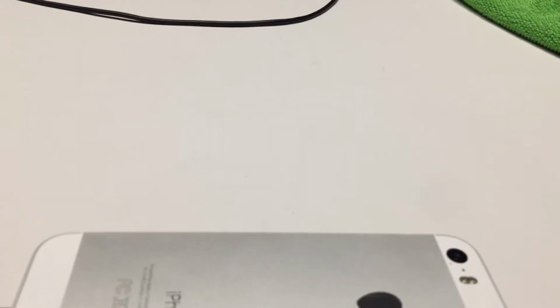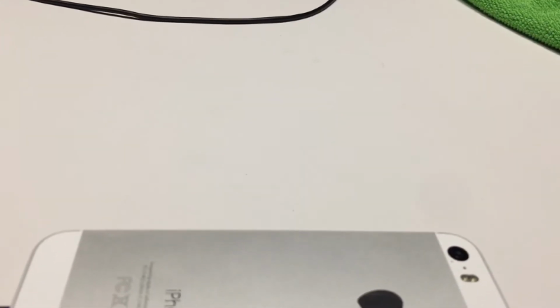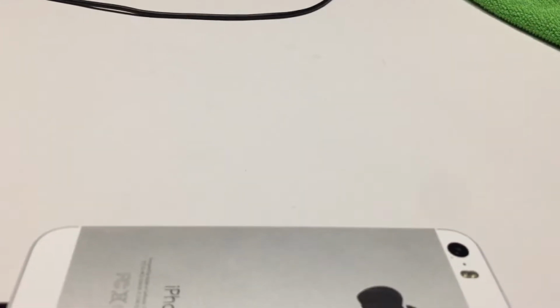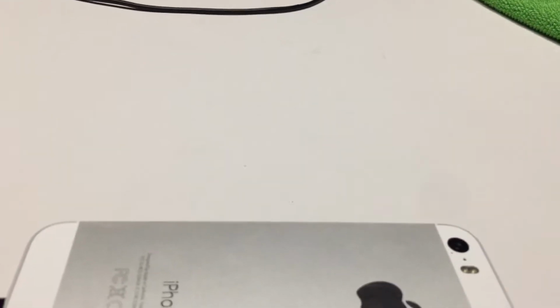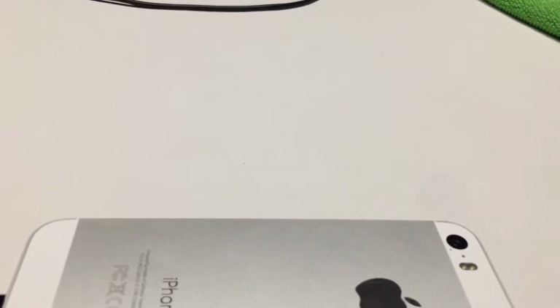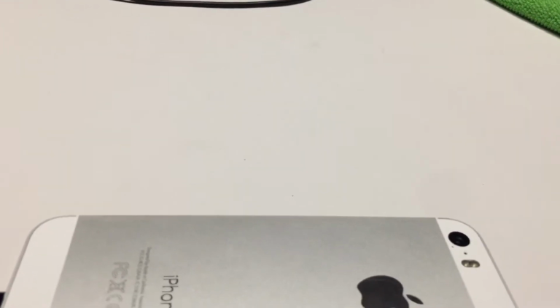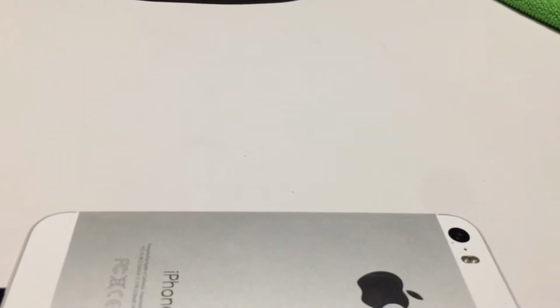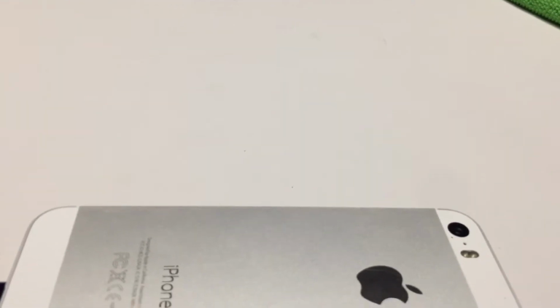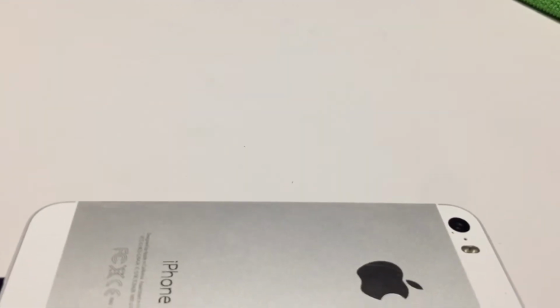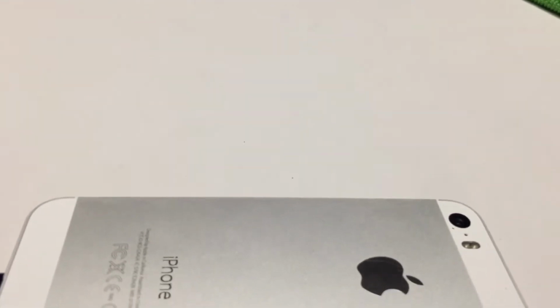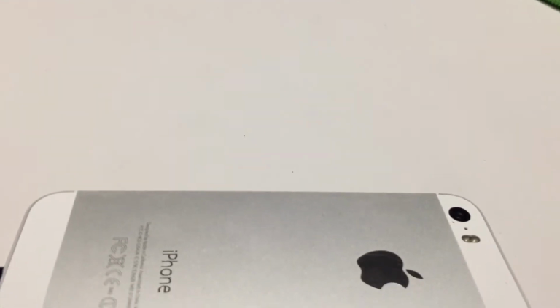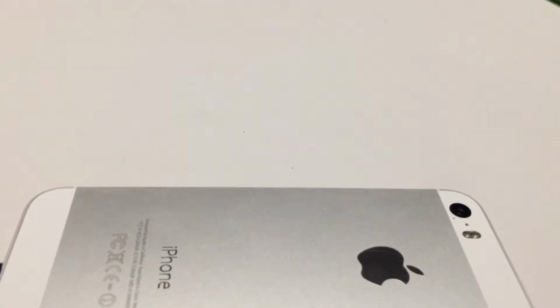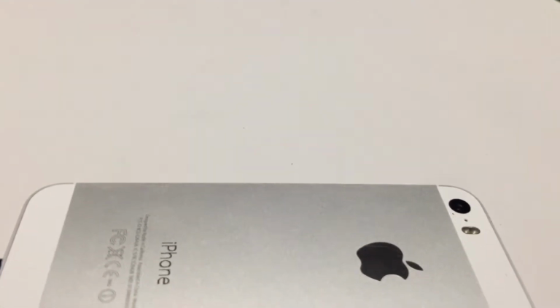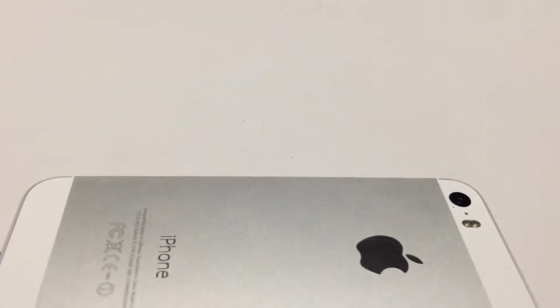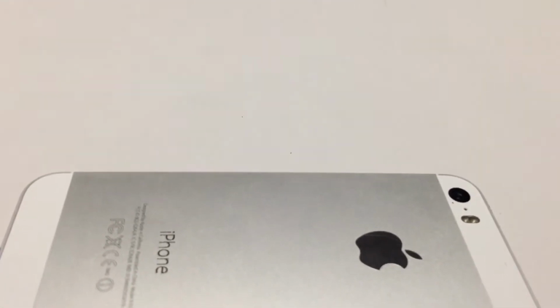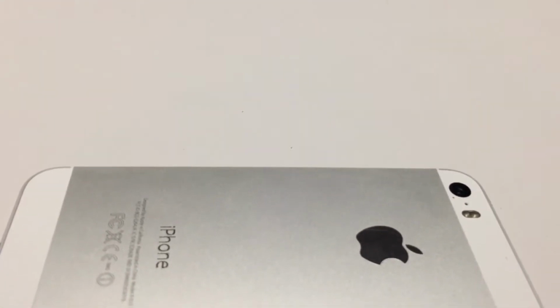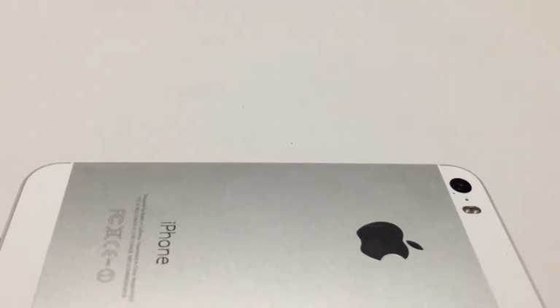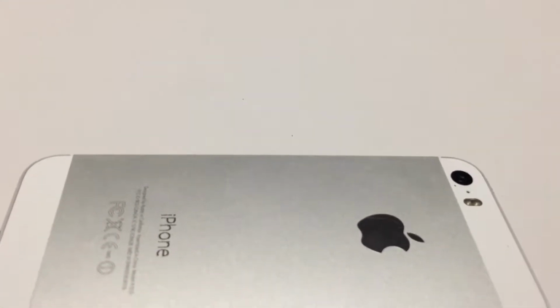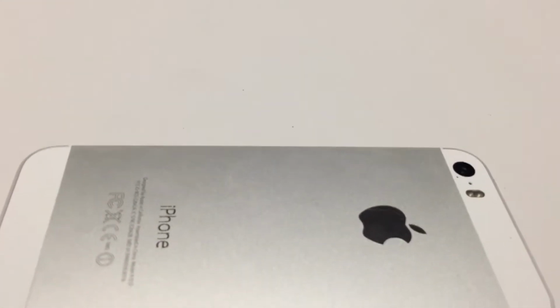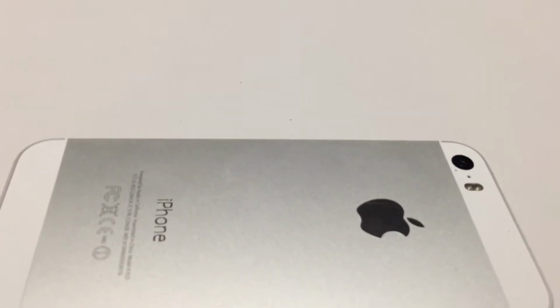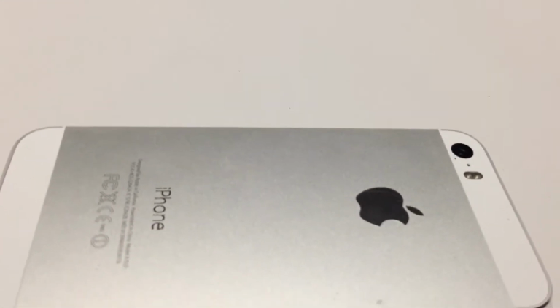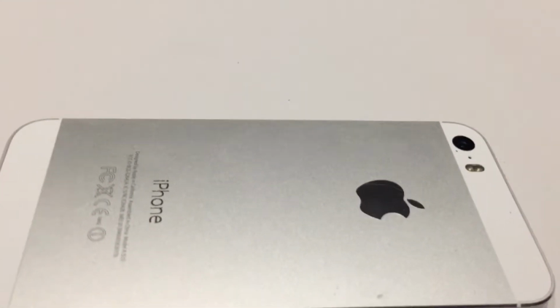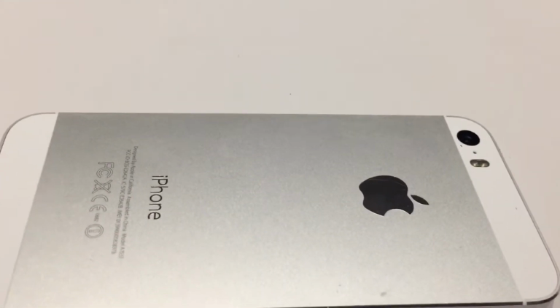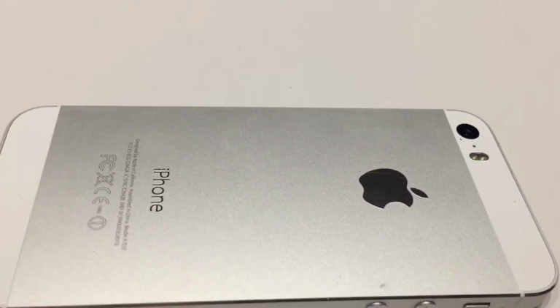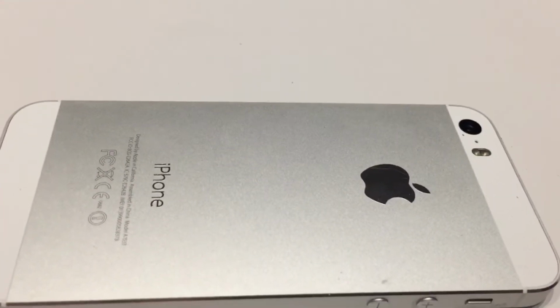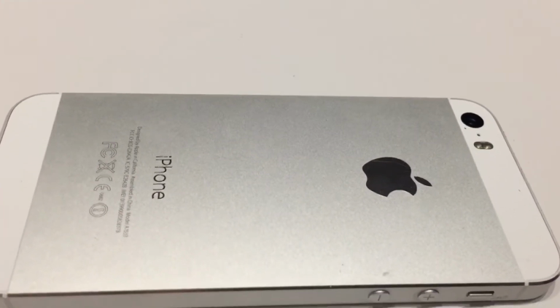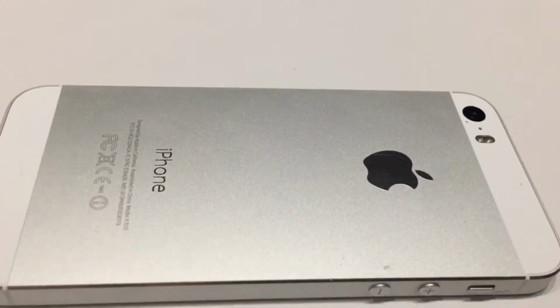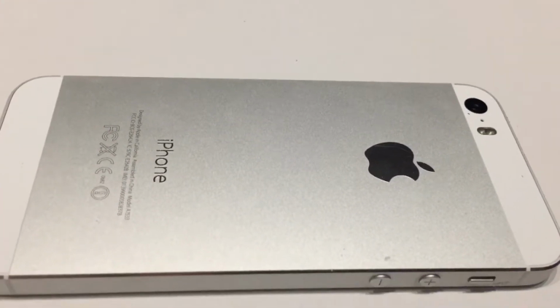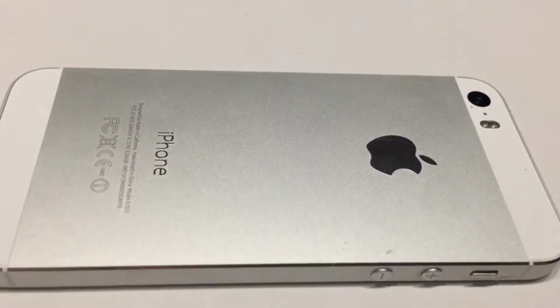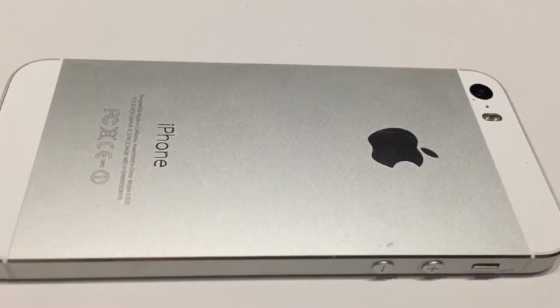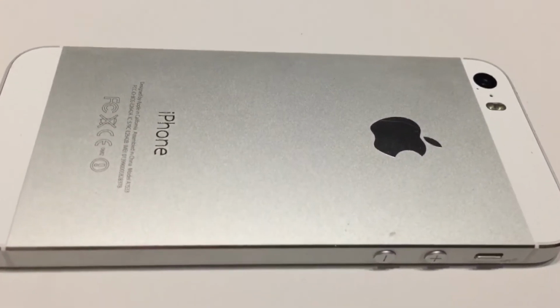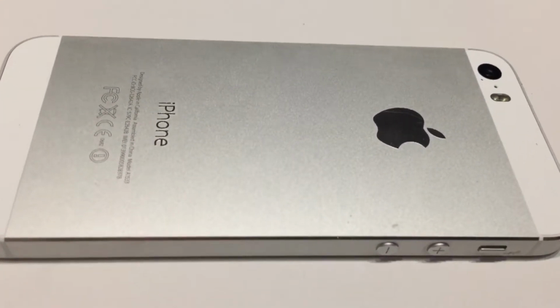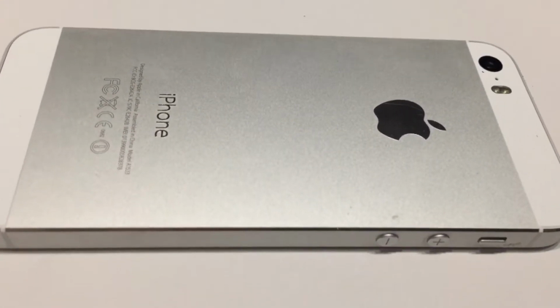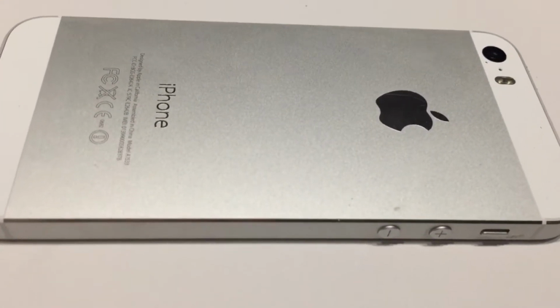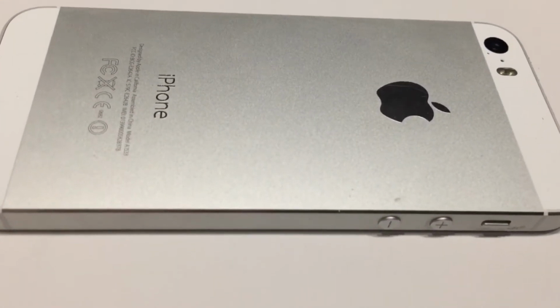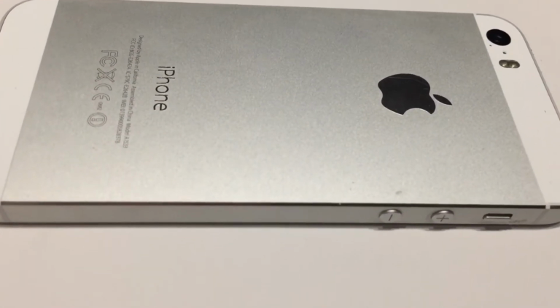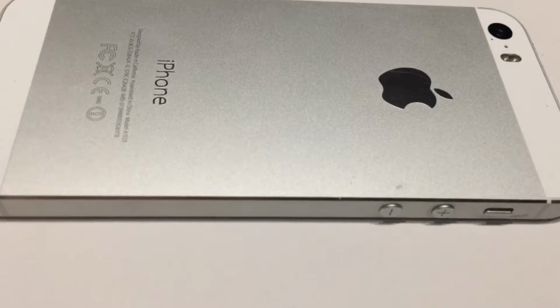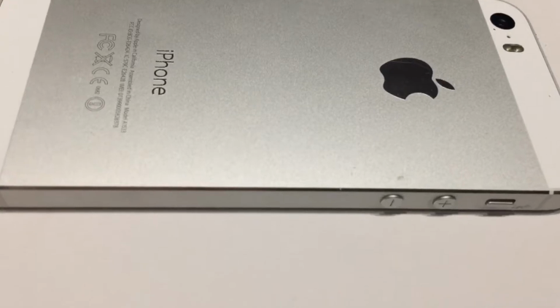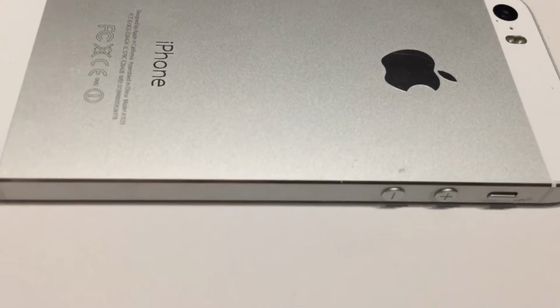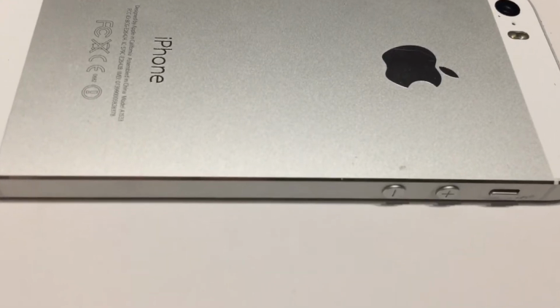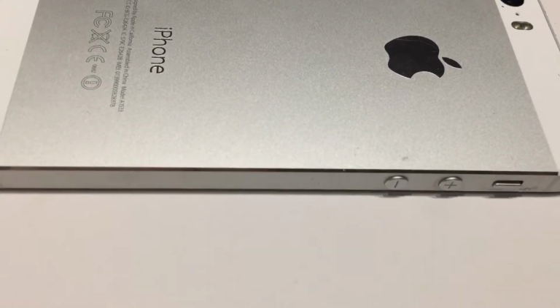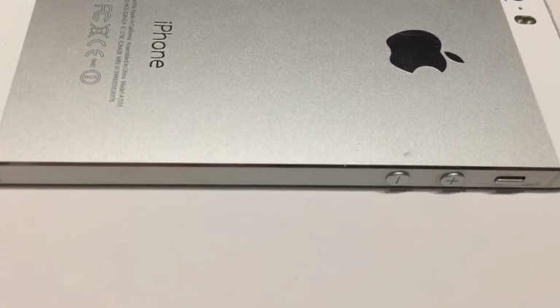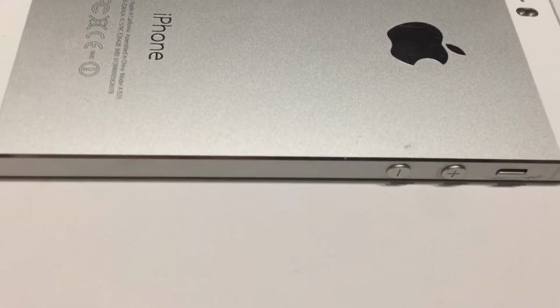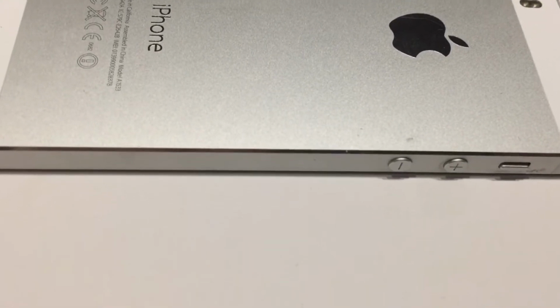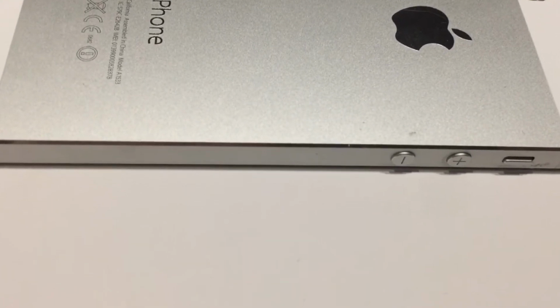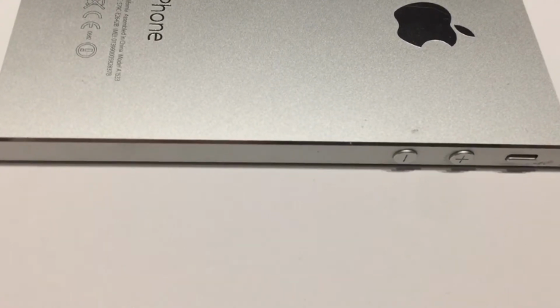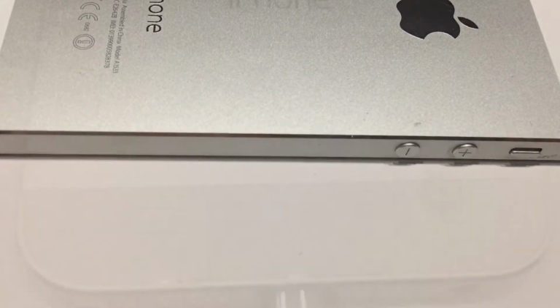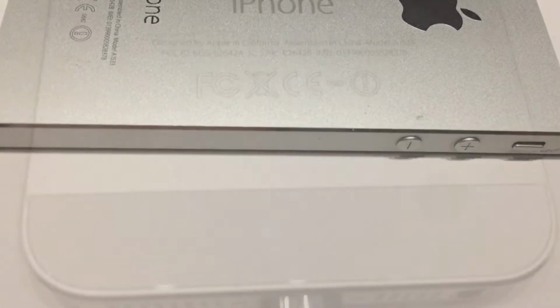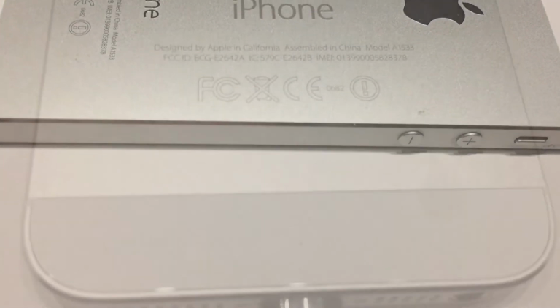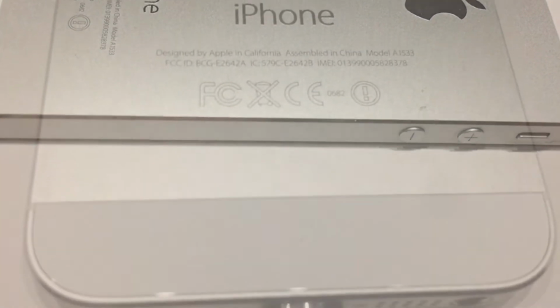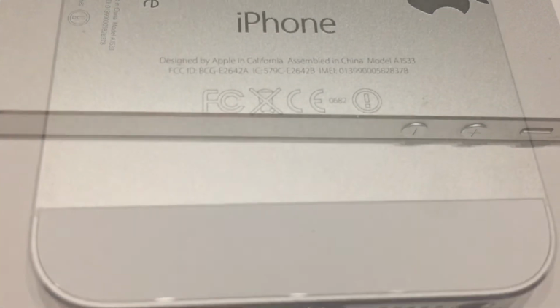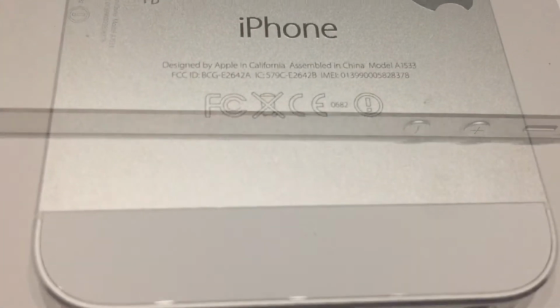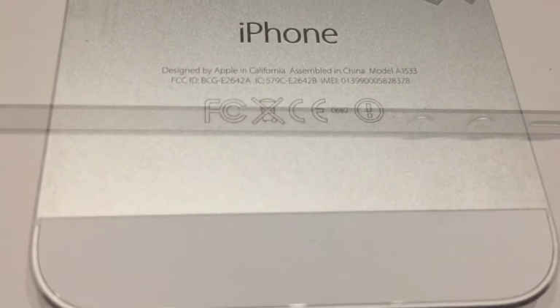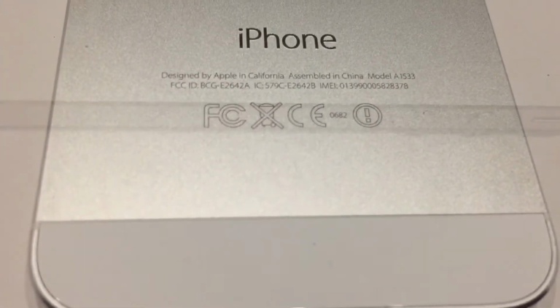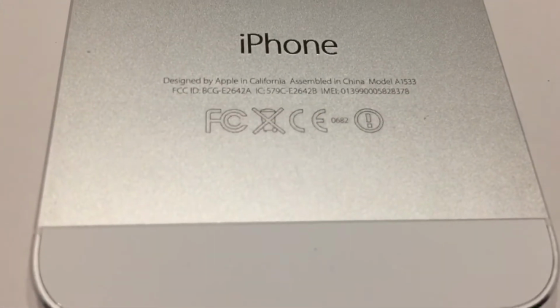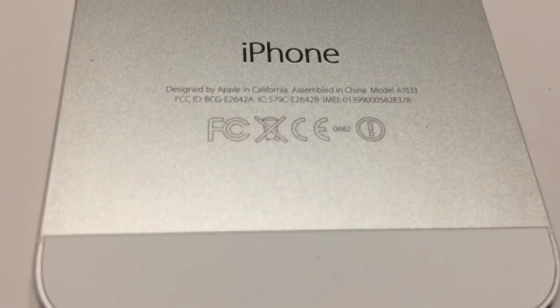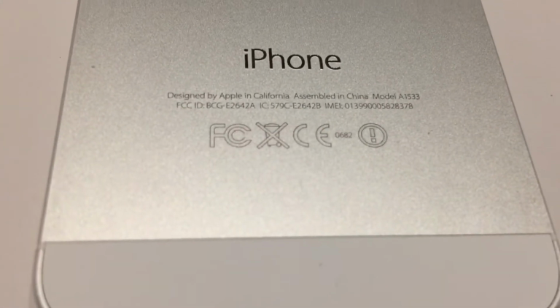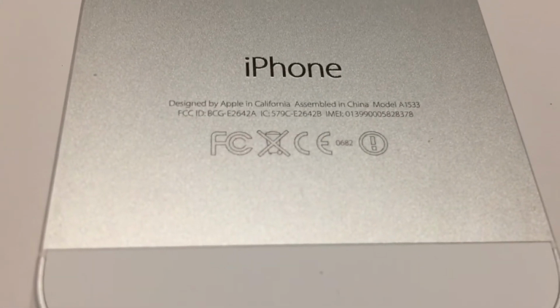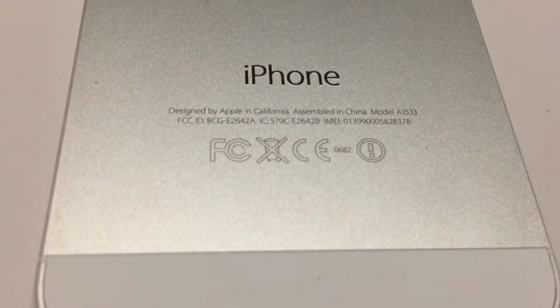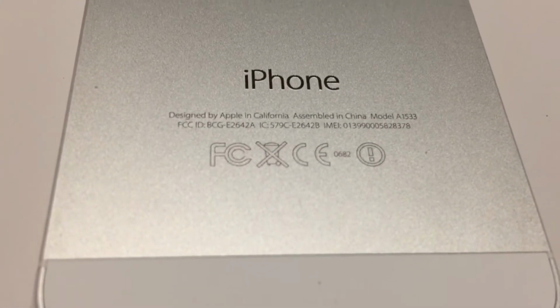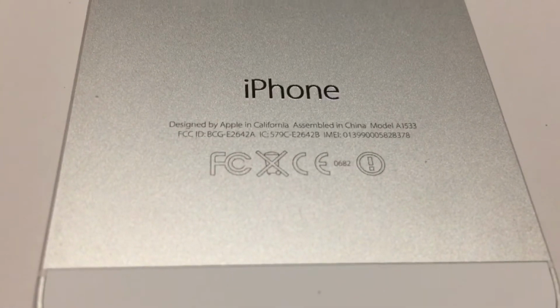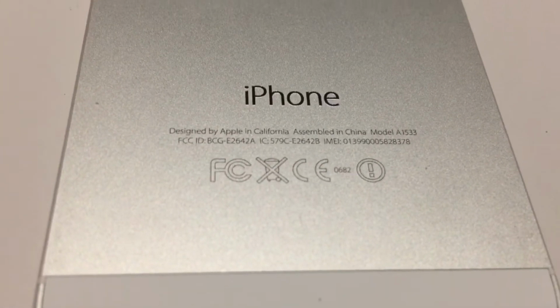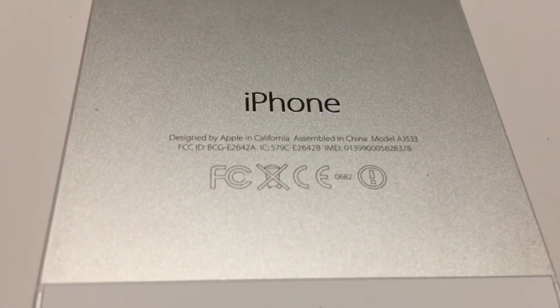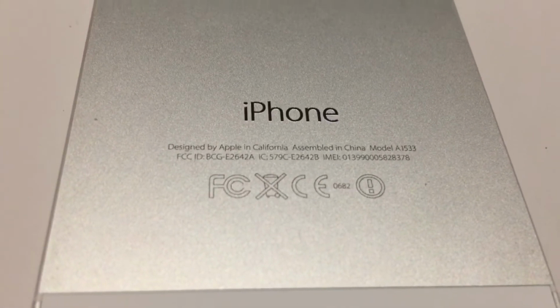Hello guys, JesseTech2016 here. Today I will be showing you the iPhone 5S.